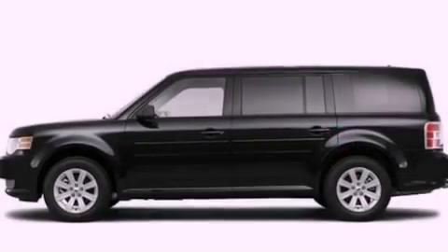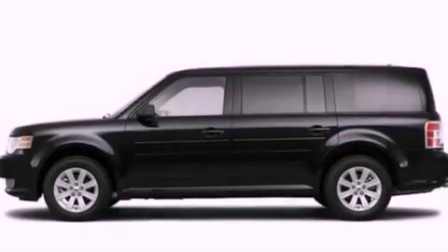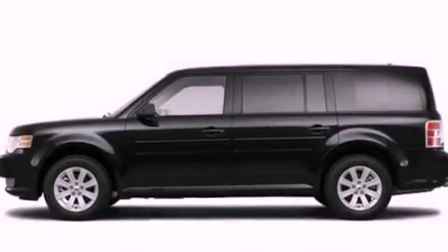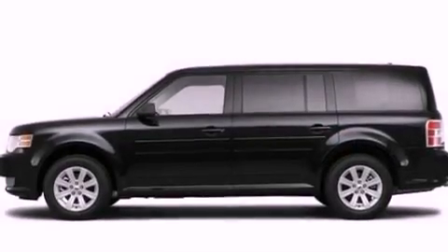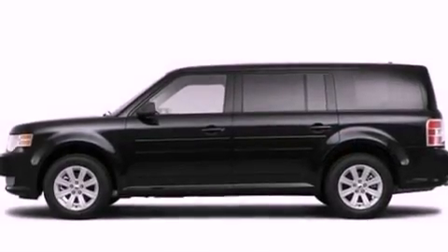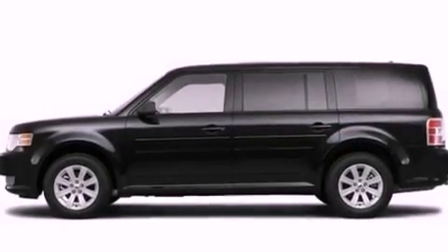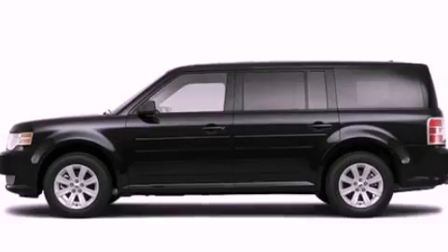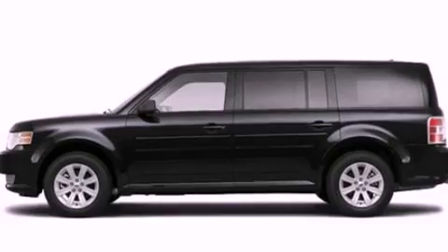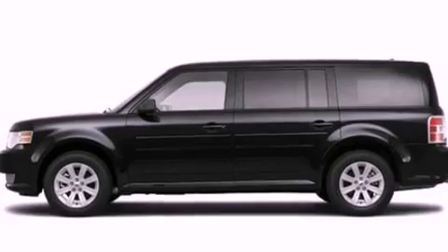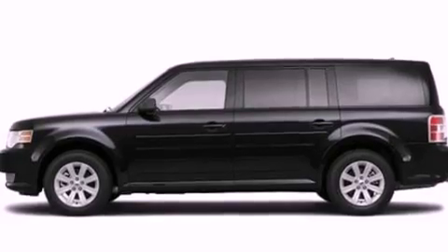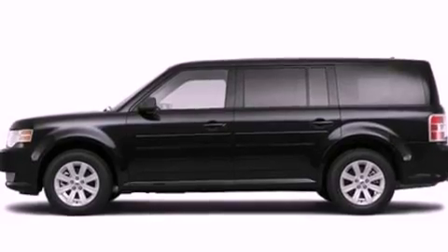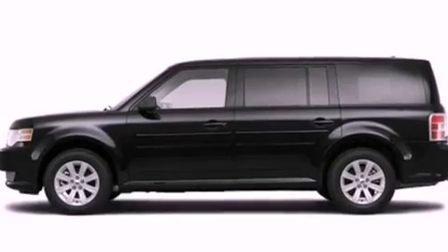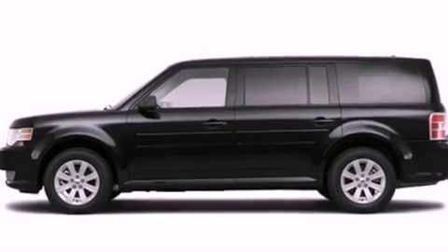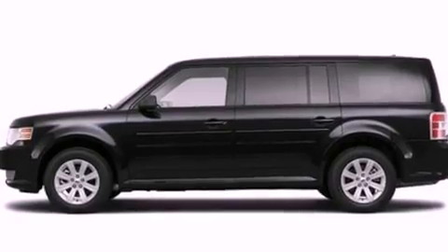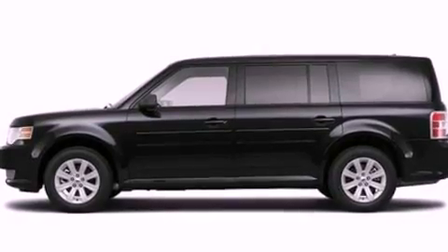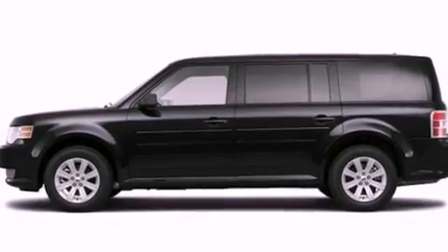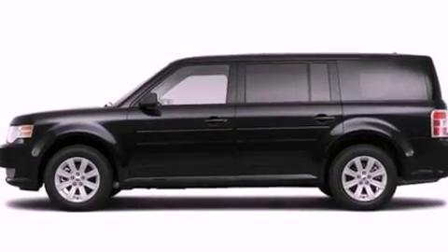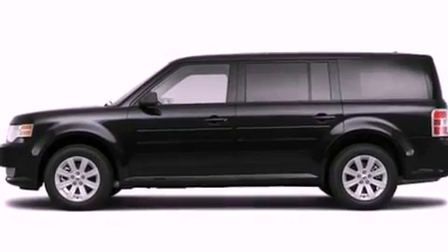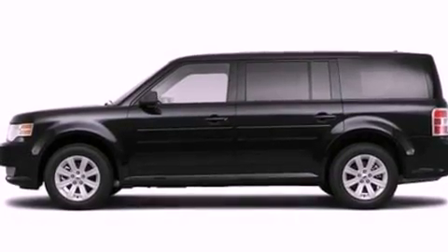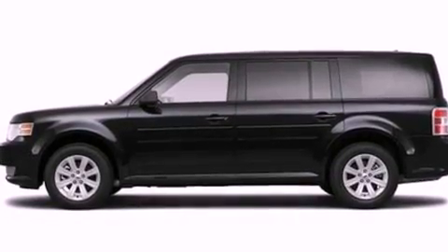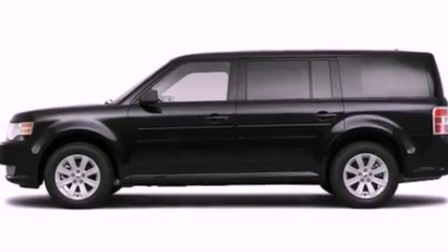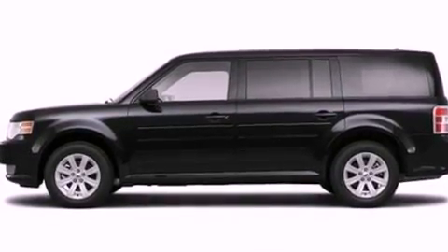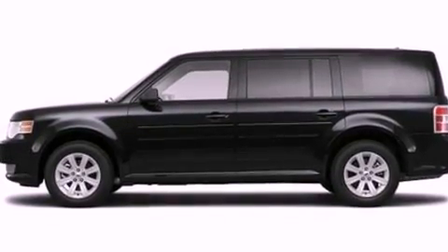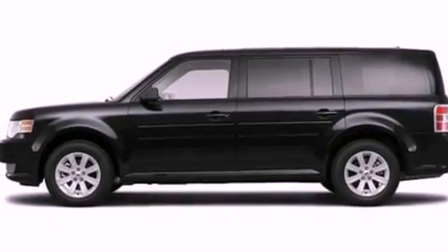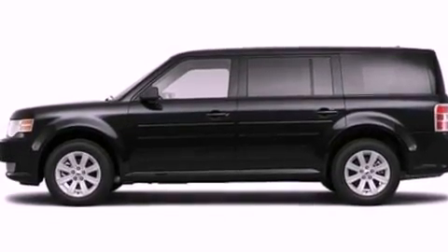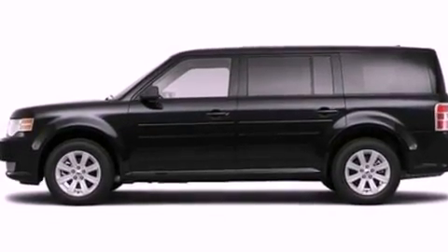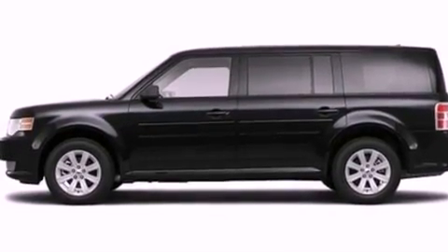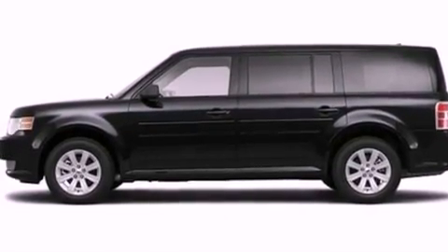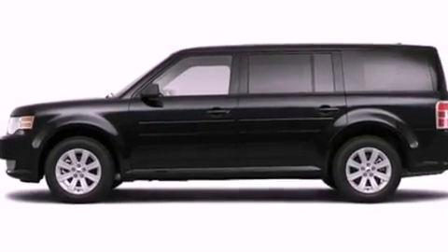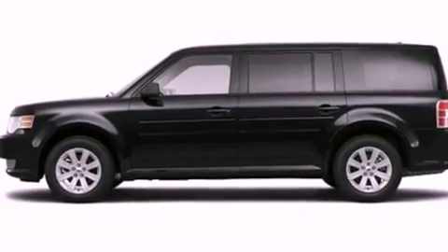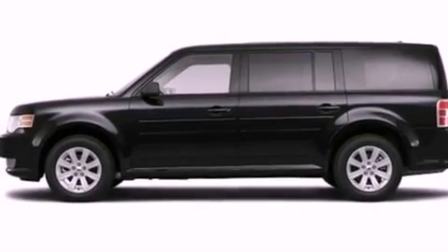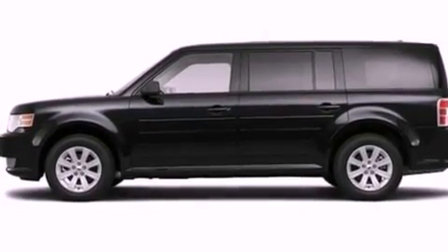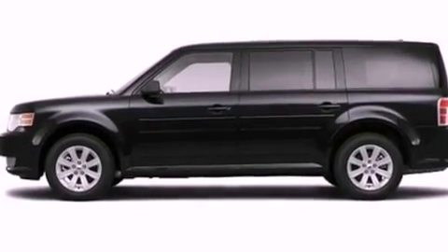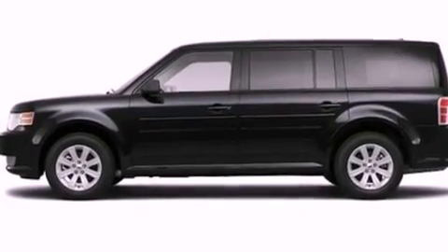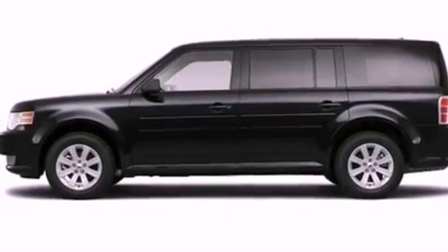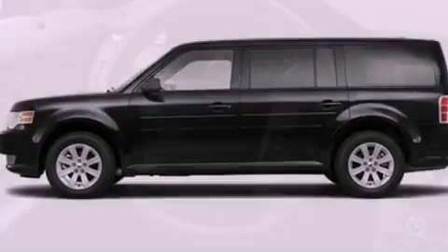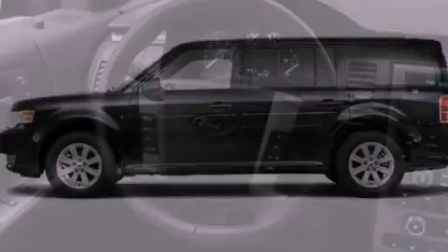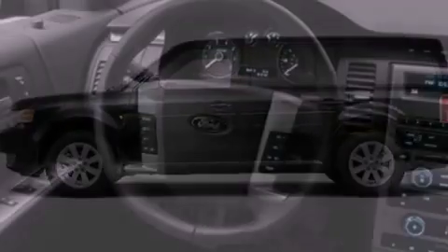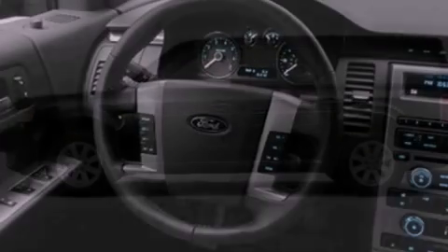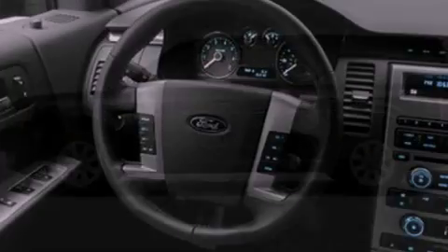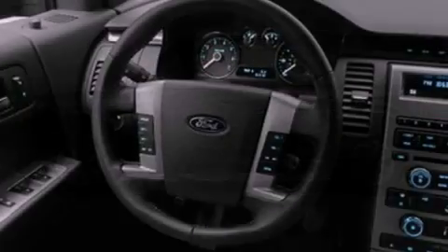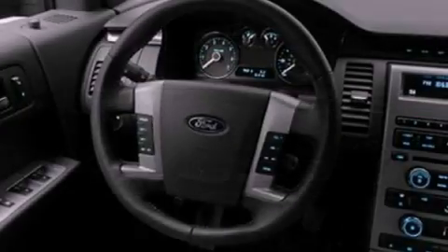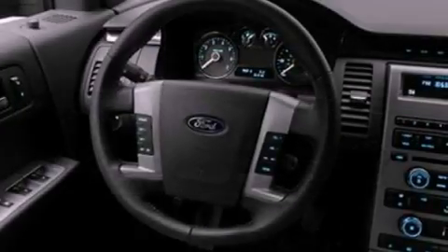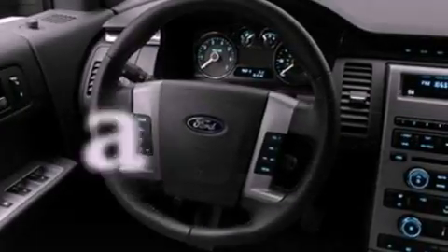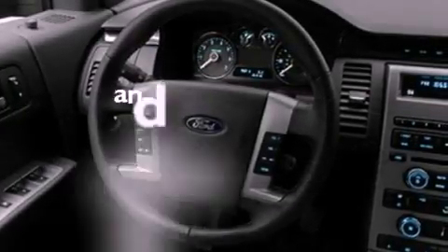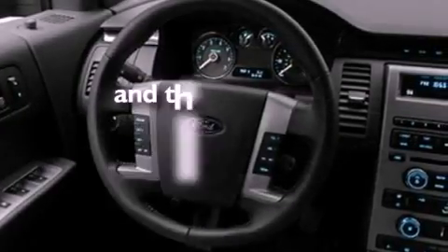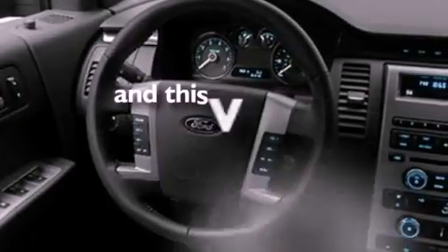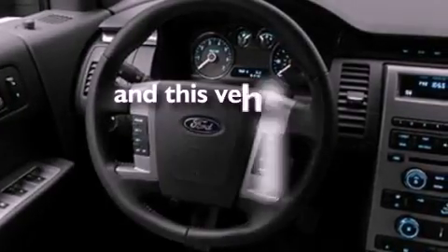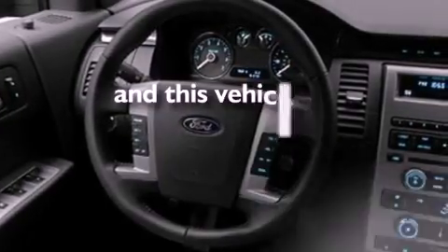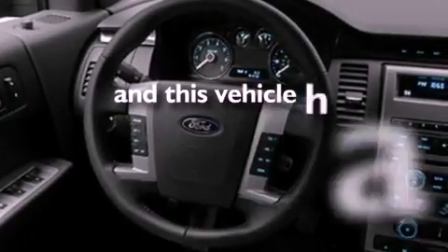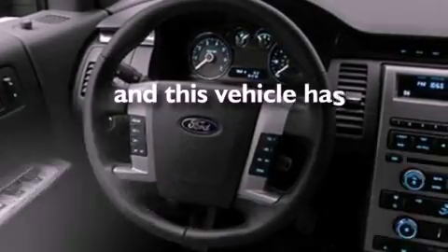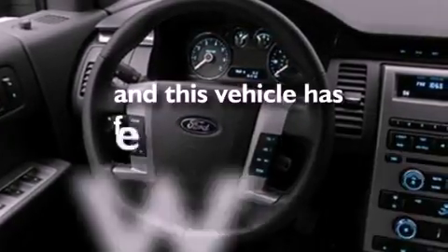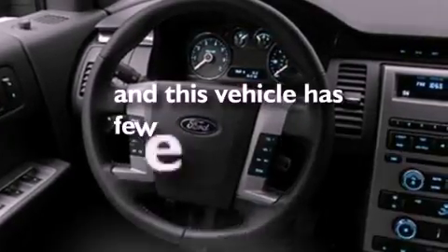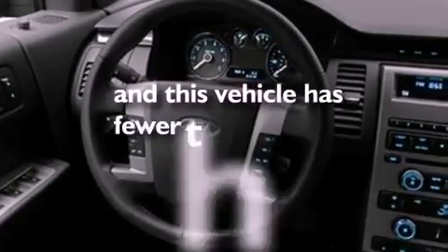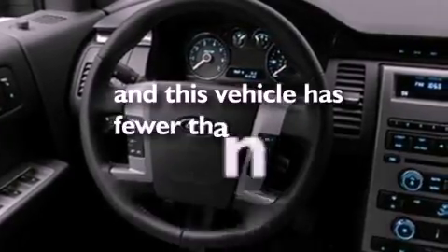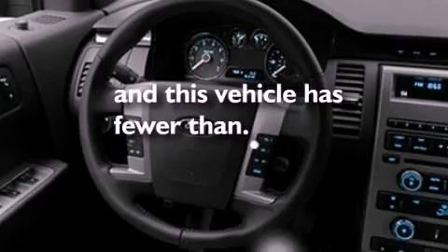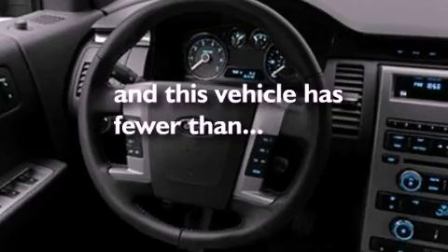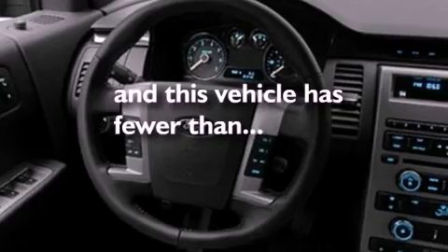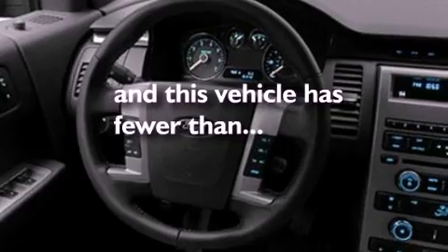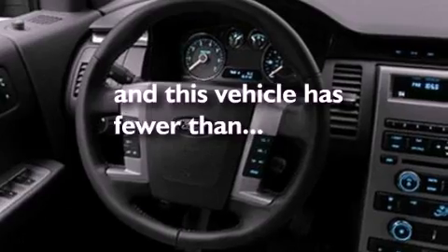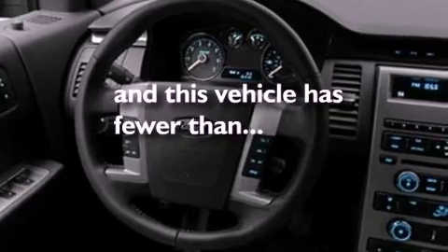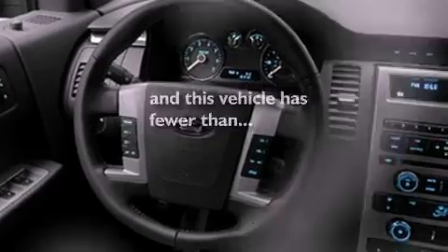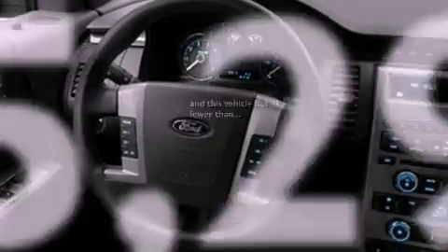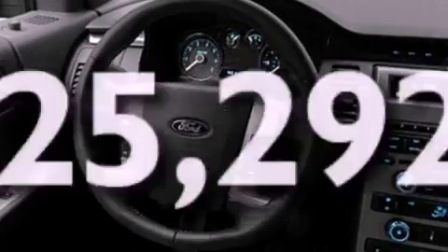Privacy glass, dusk-sensing headlights, front and rear reading lights, and this vehicle has fewer than 26,000 miles on the odometer.